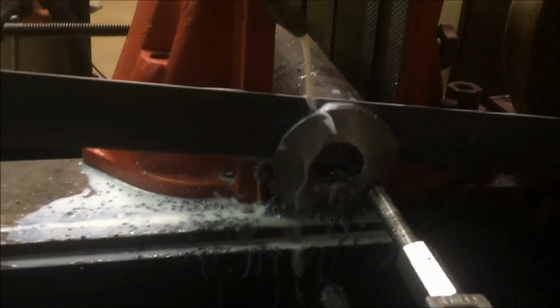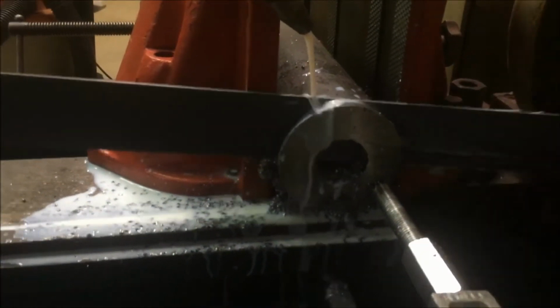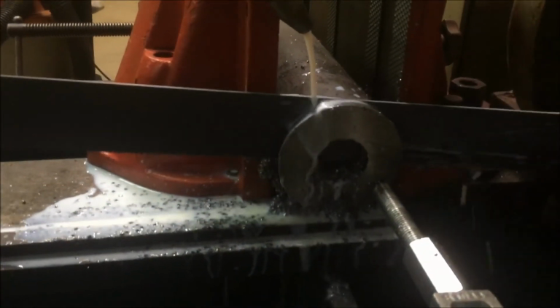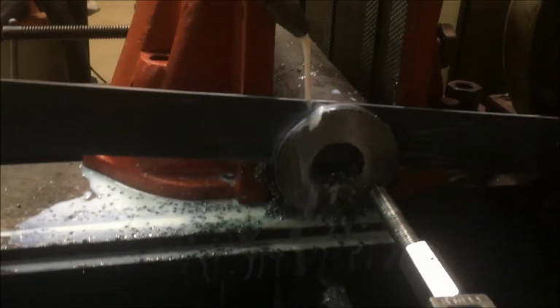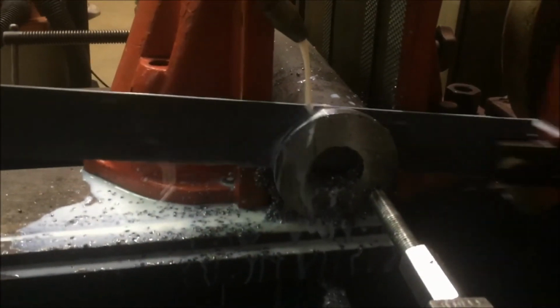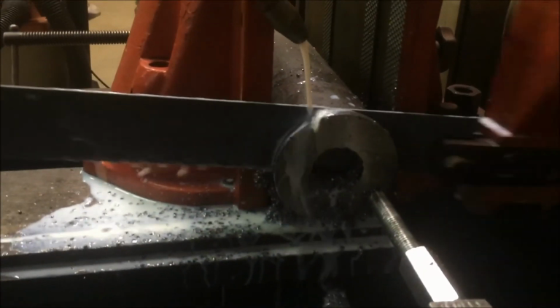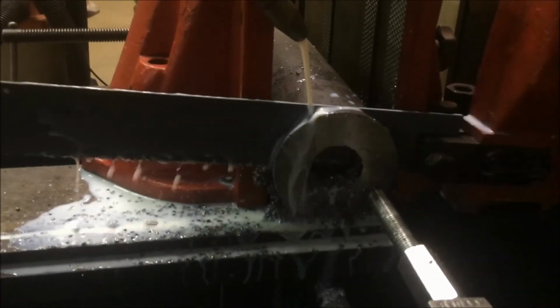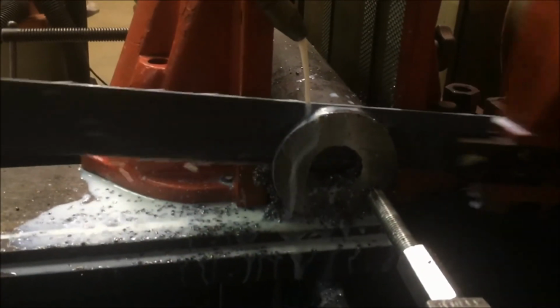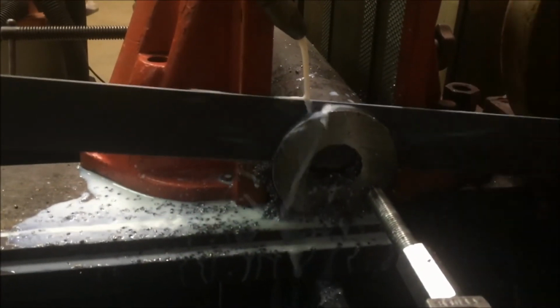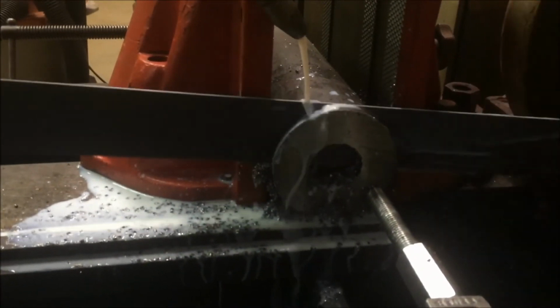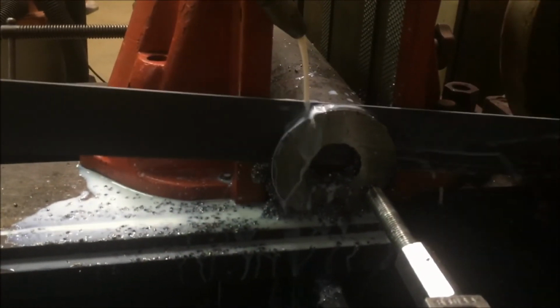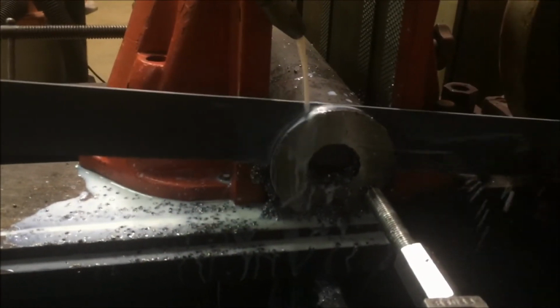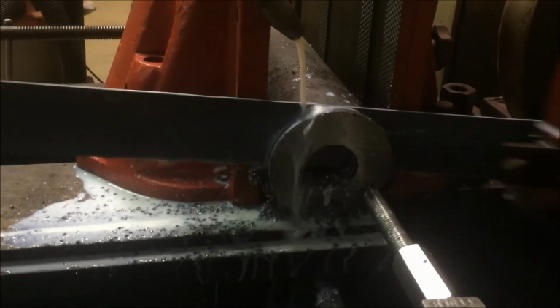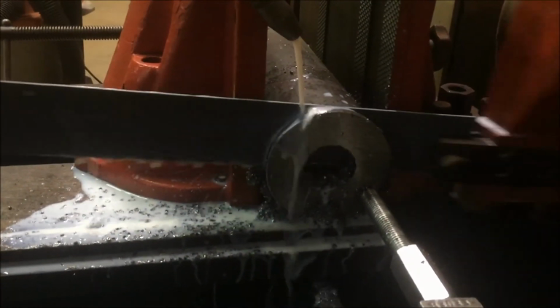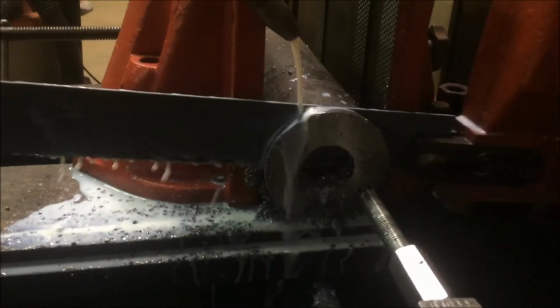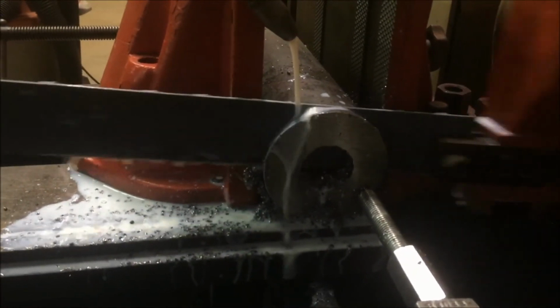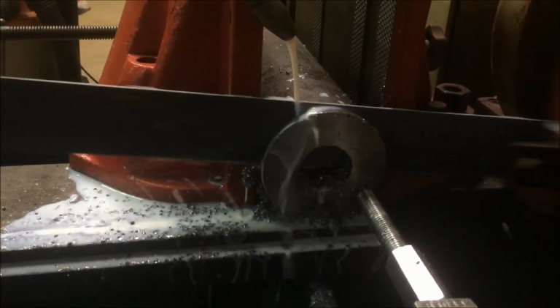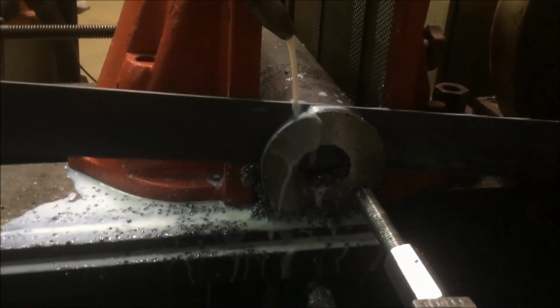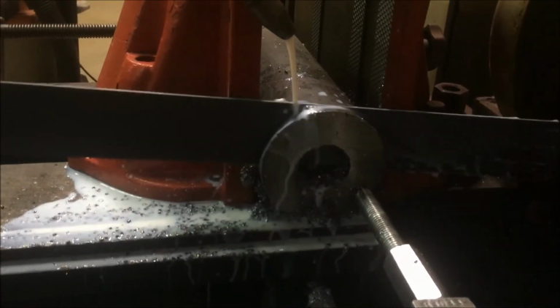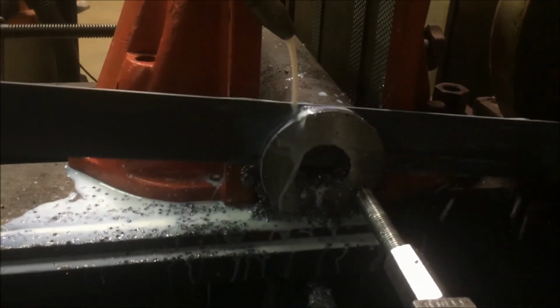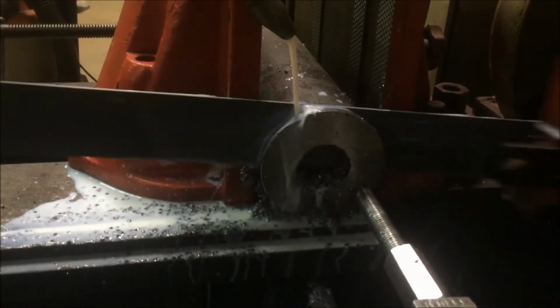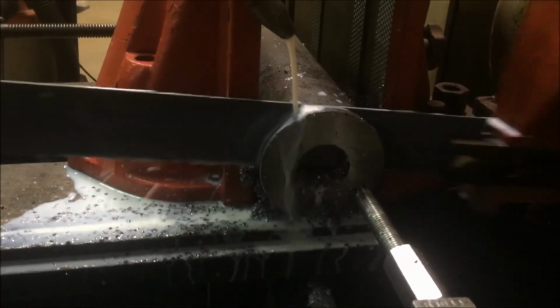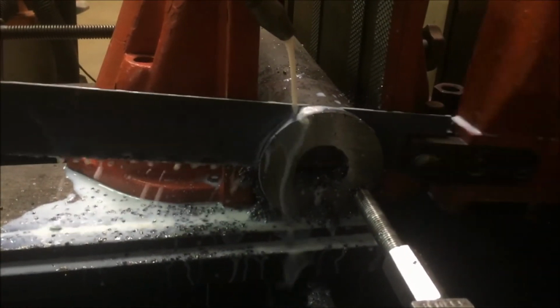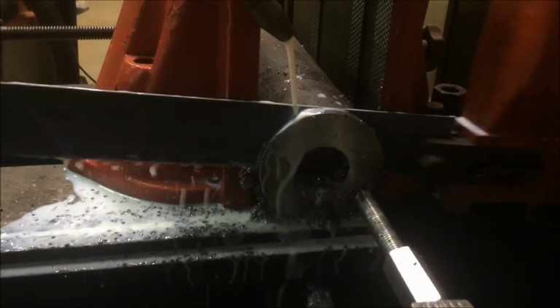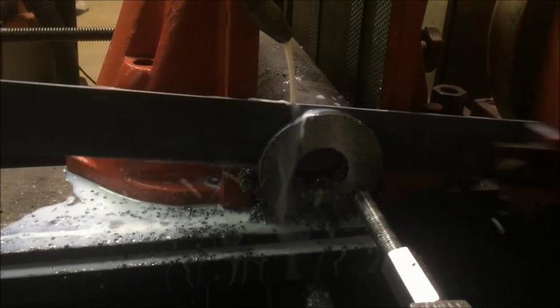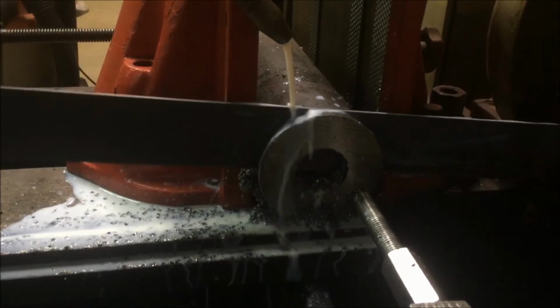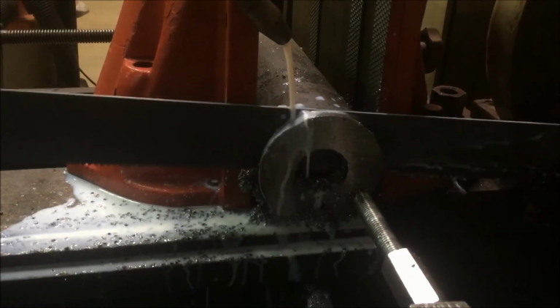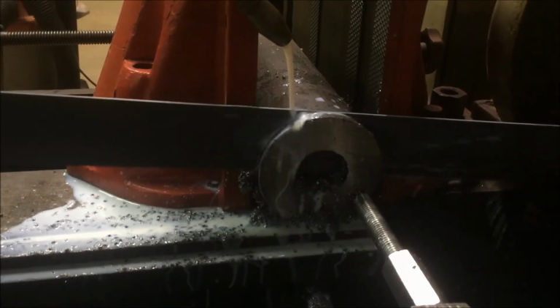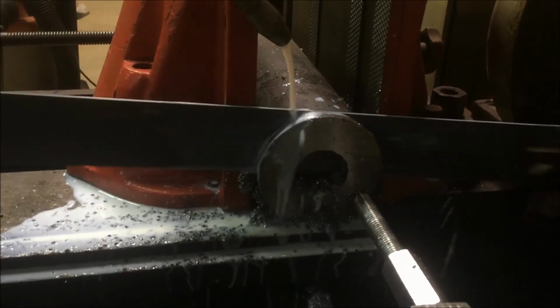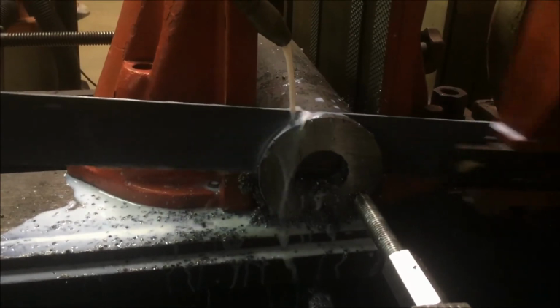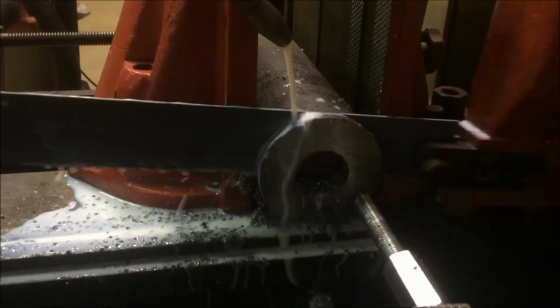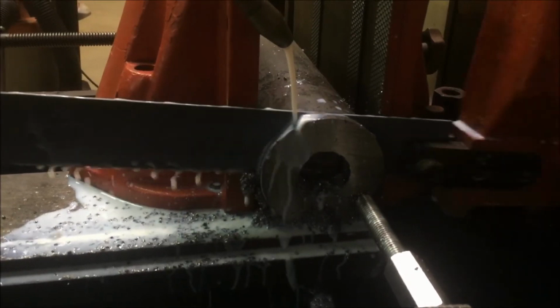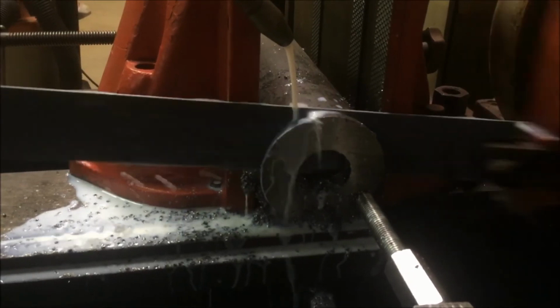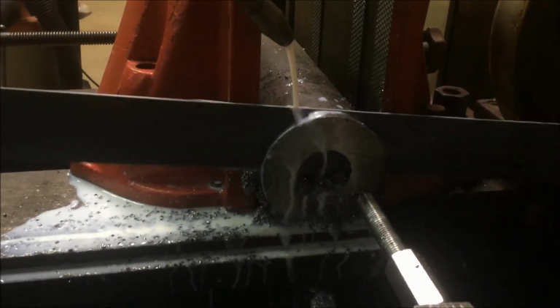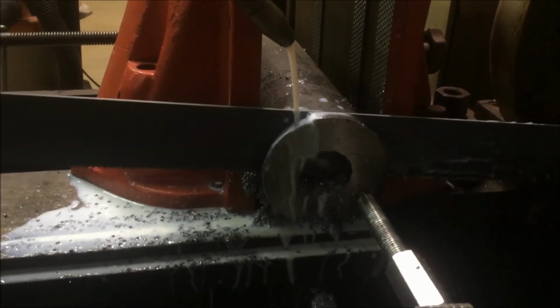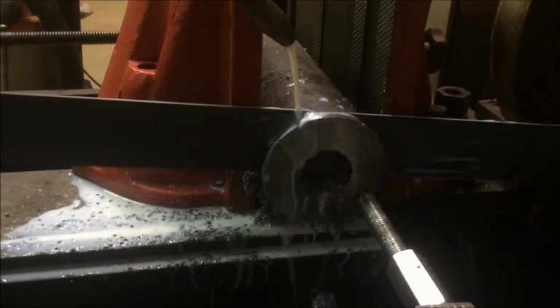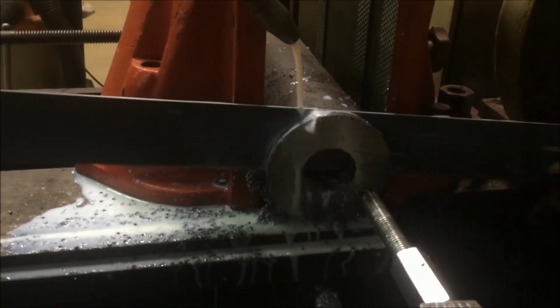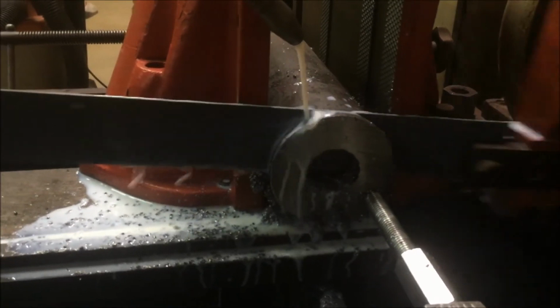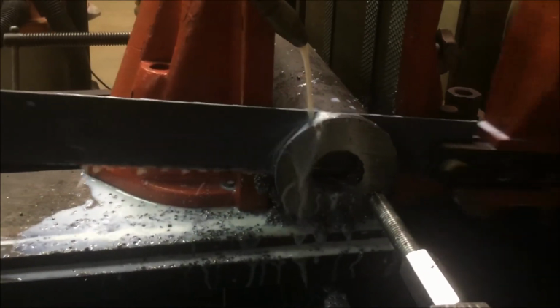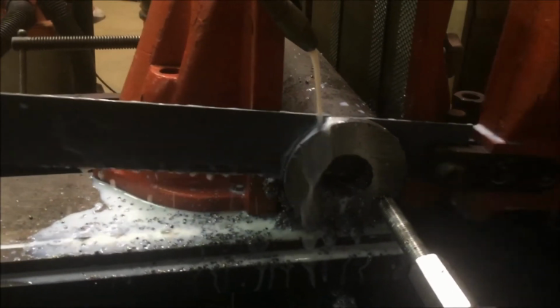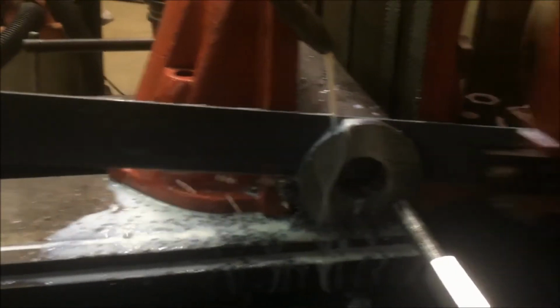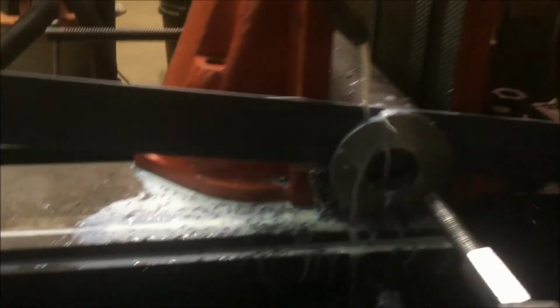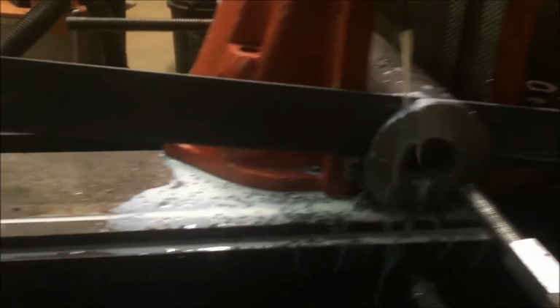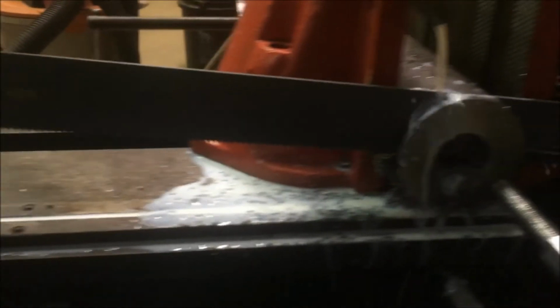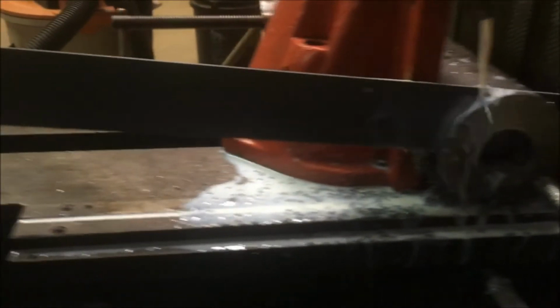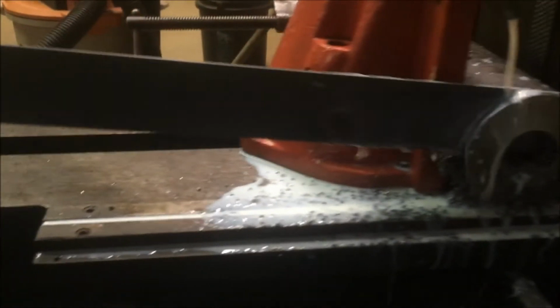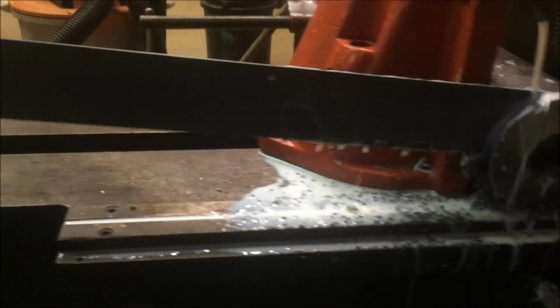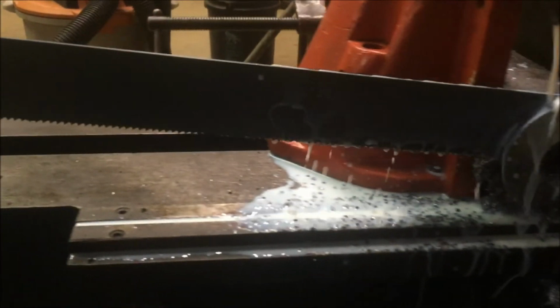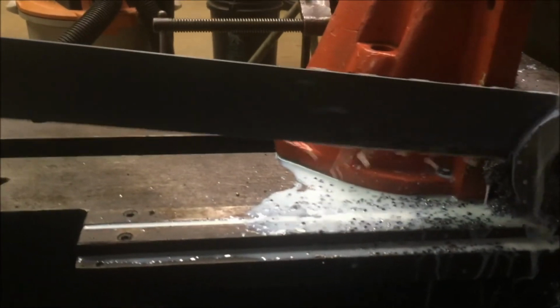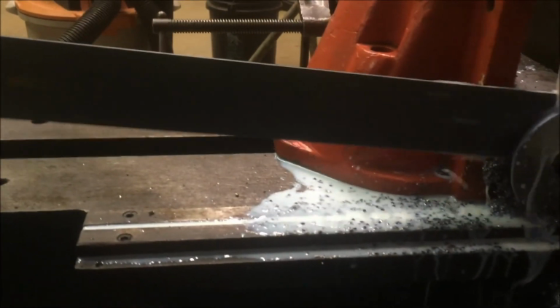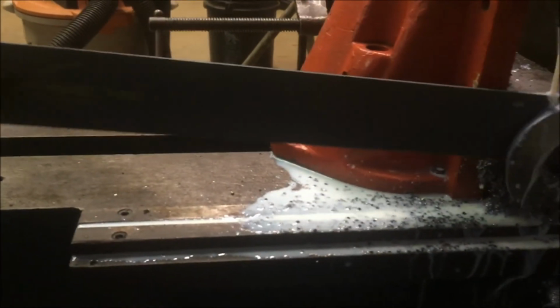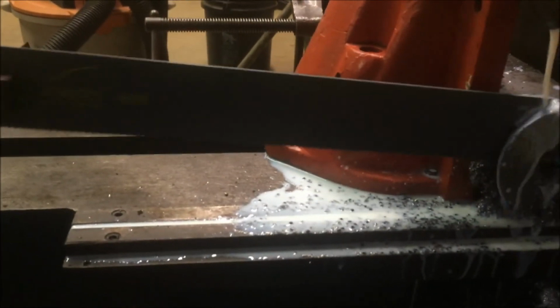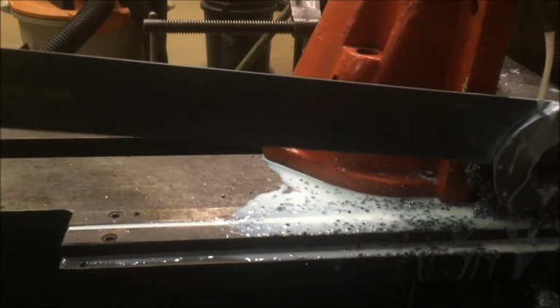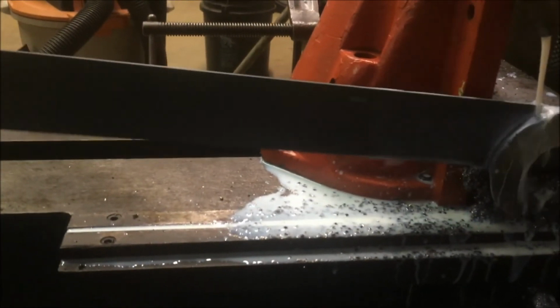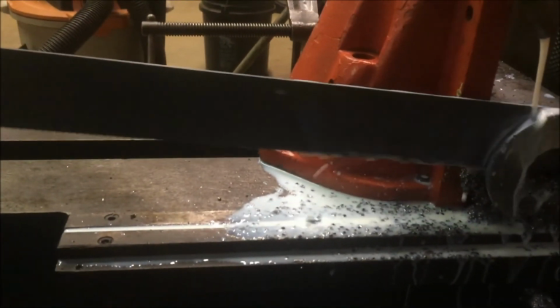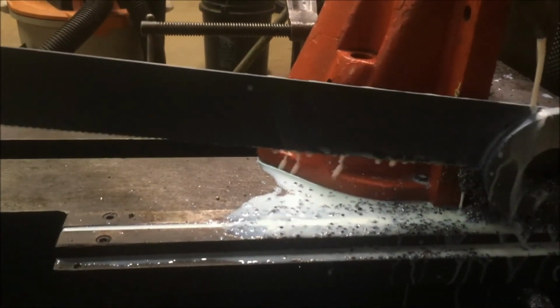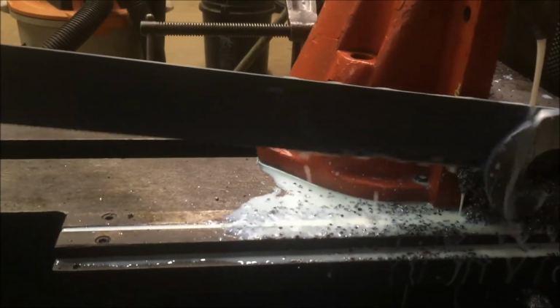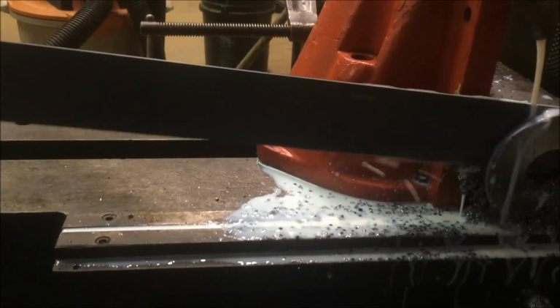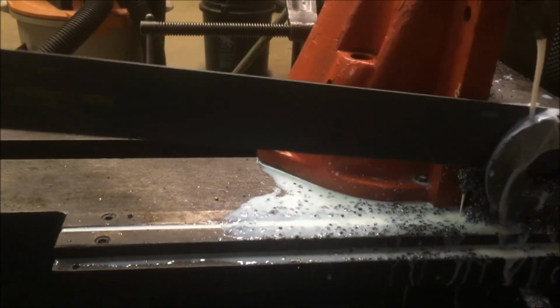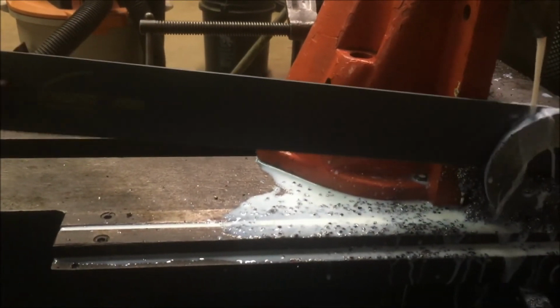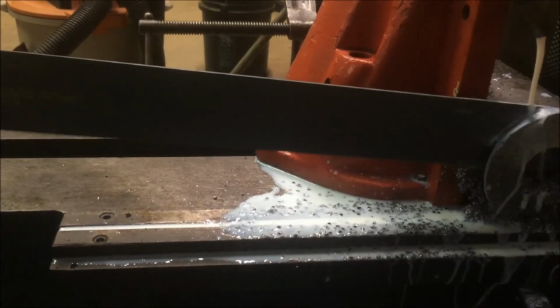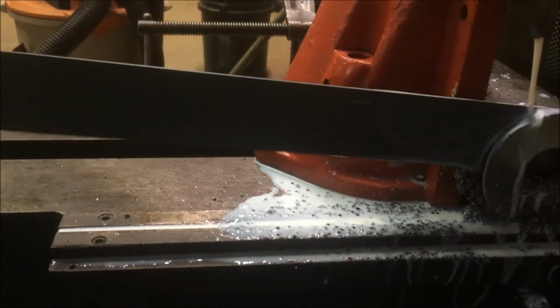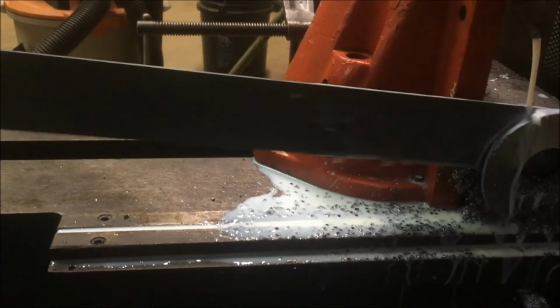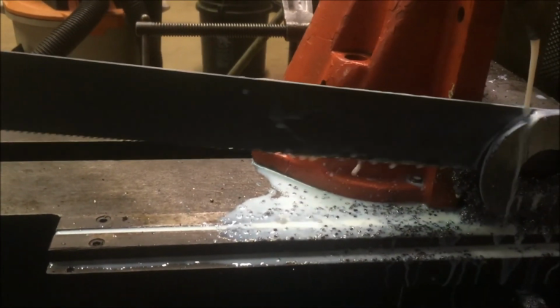So it's not going to be a nice cut because the work is moving each time the blade engages.